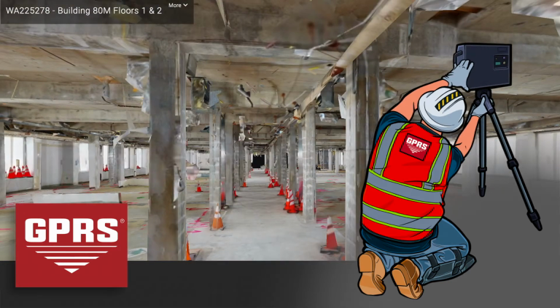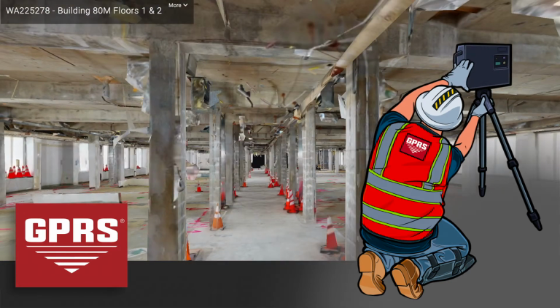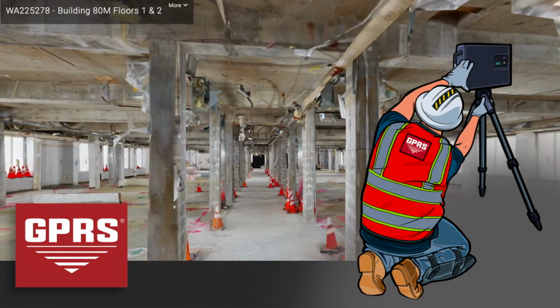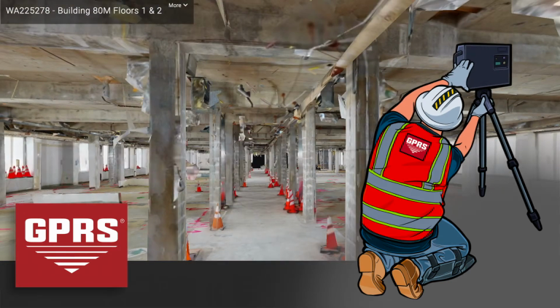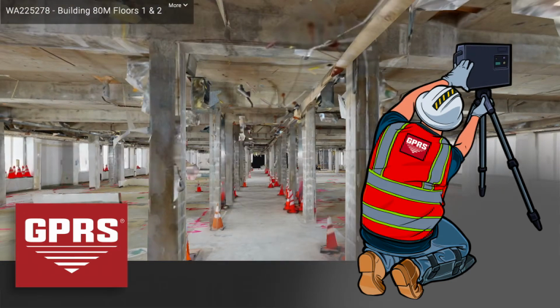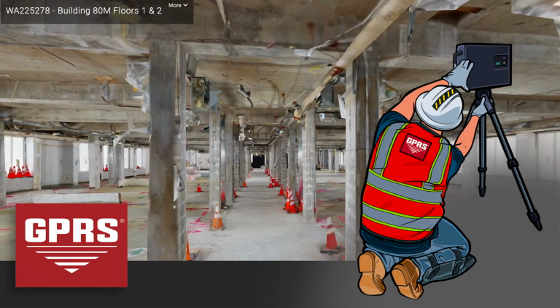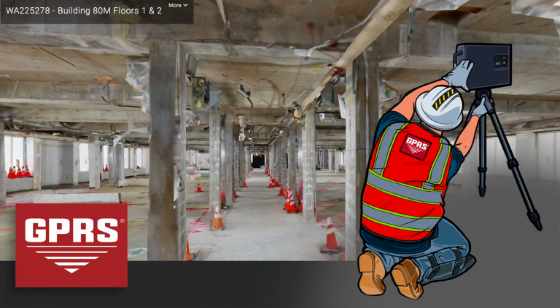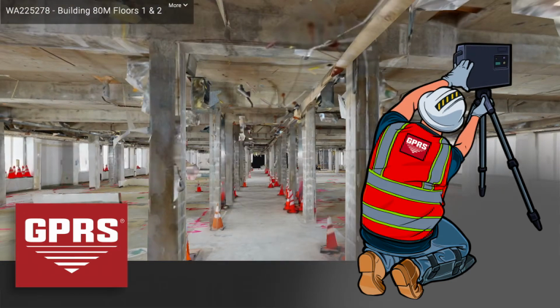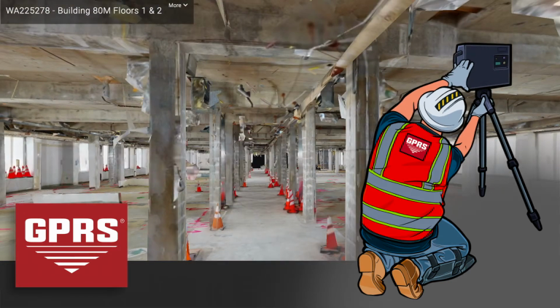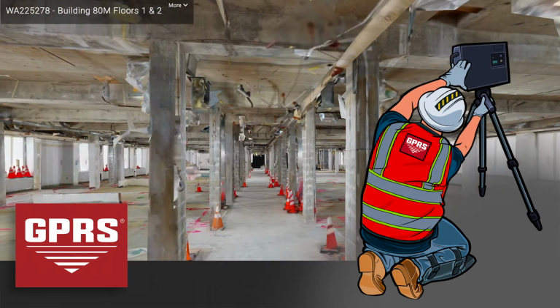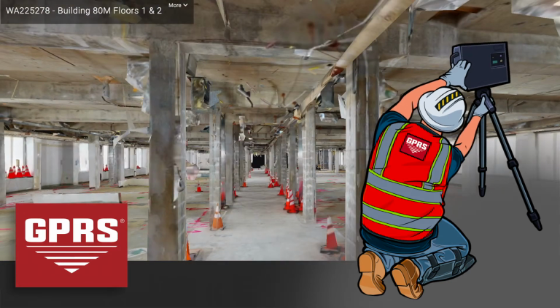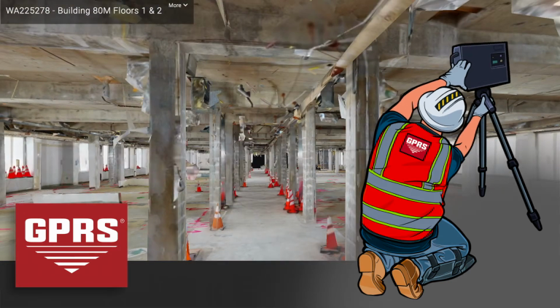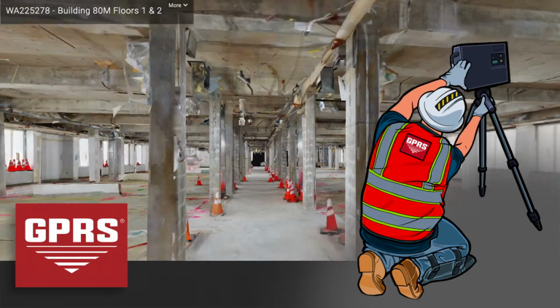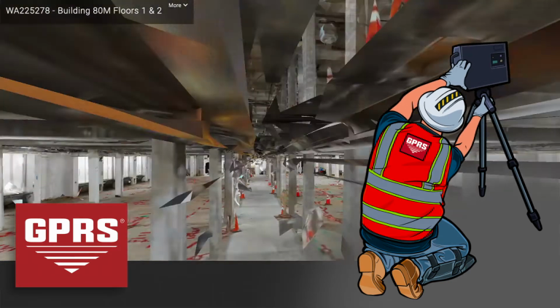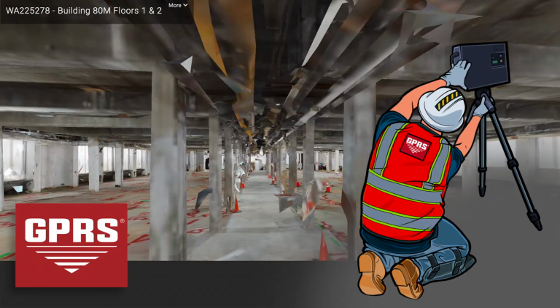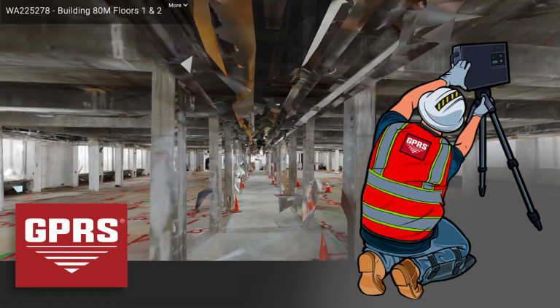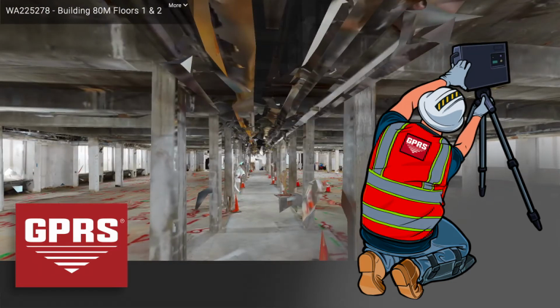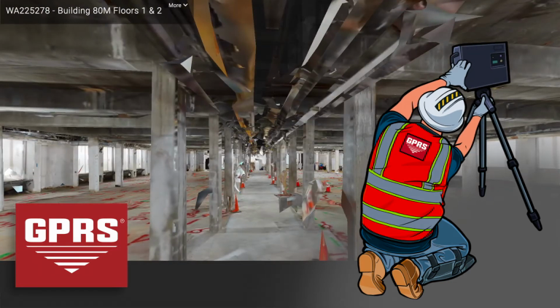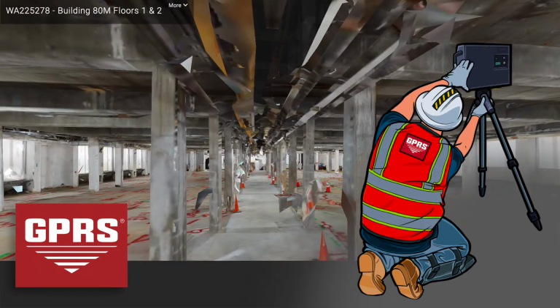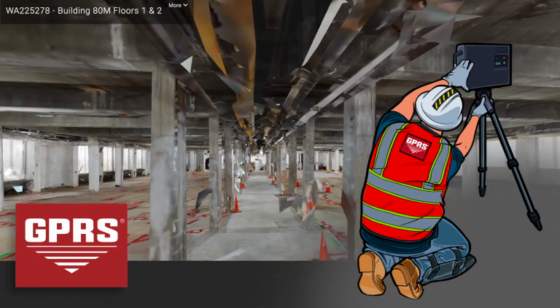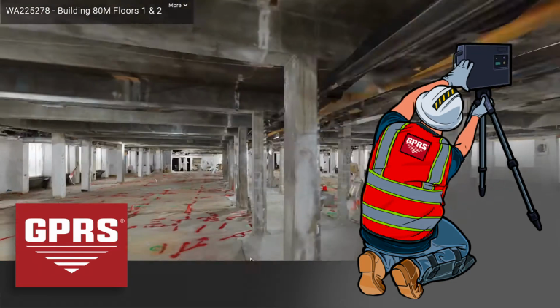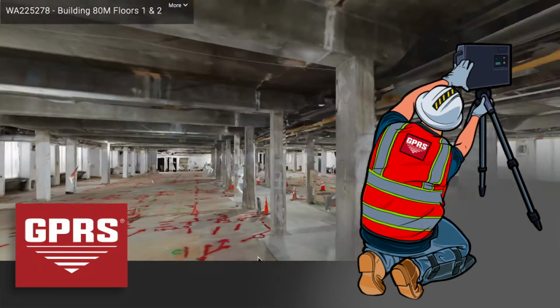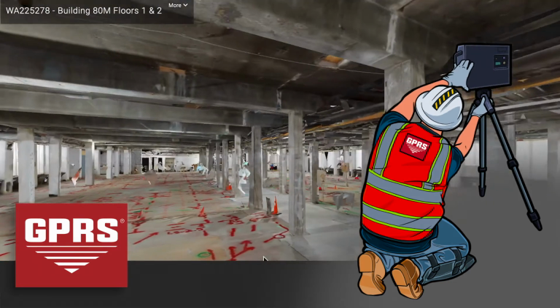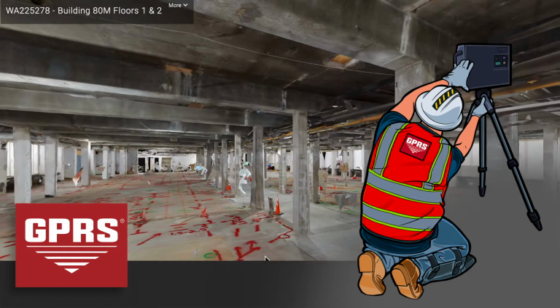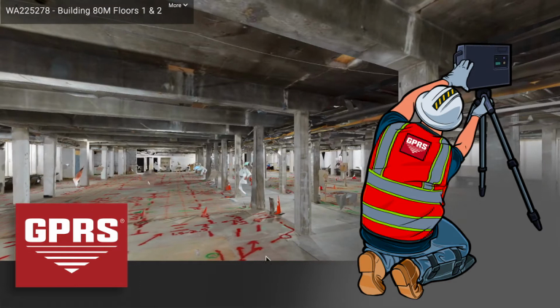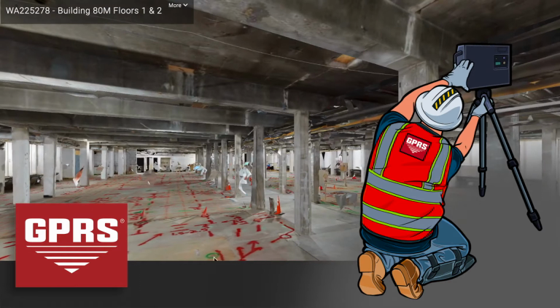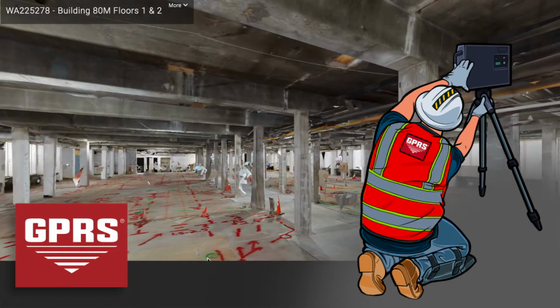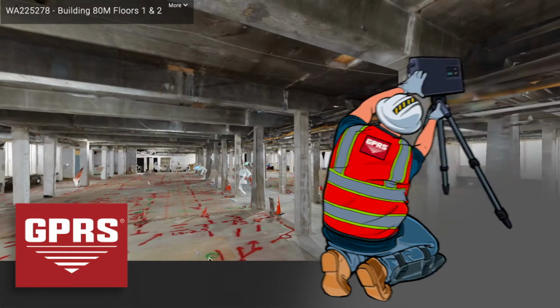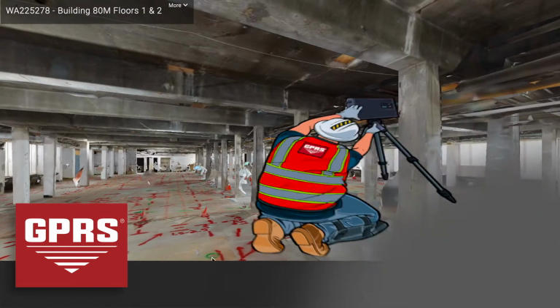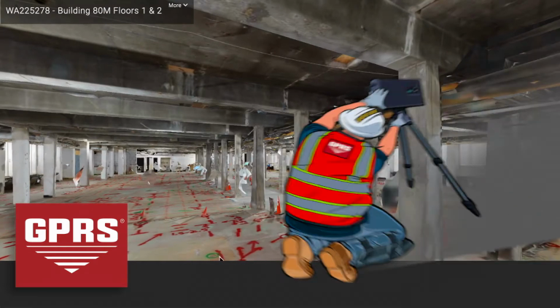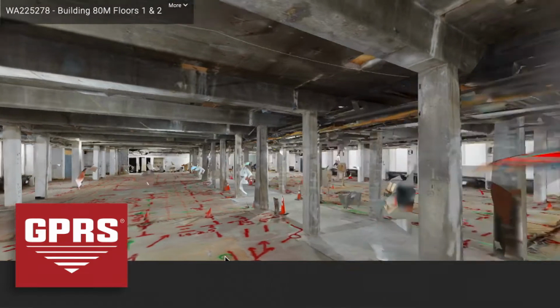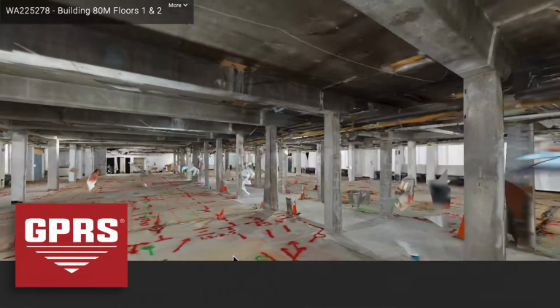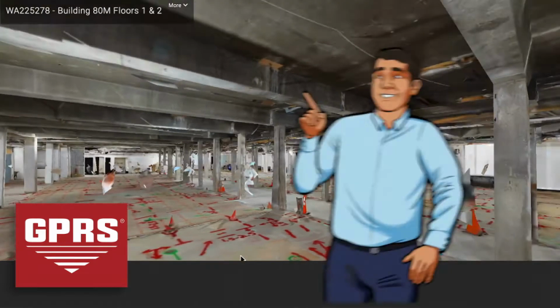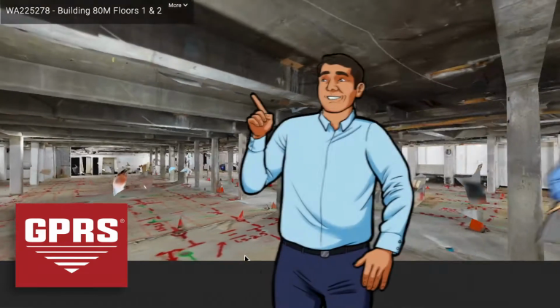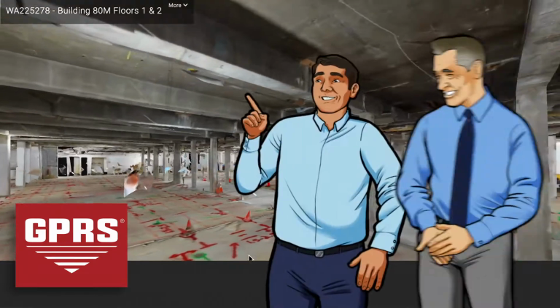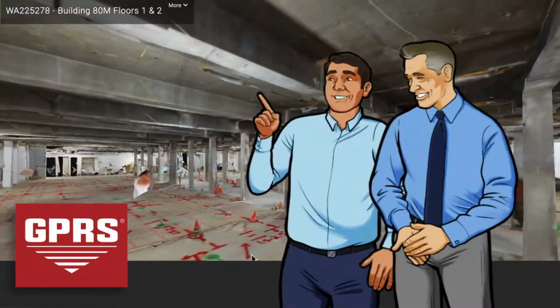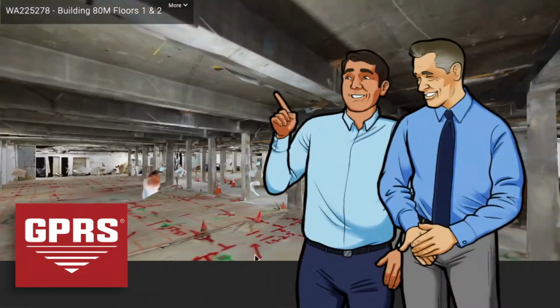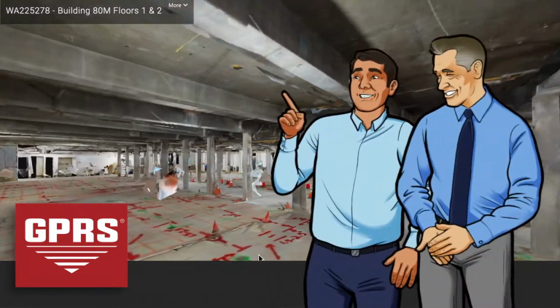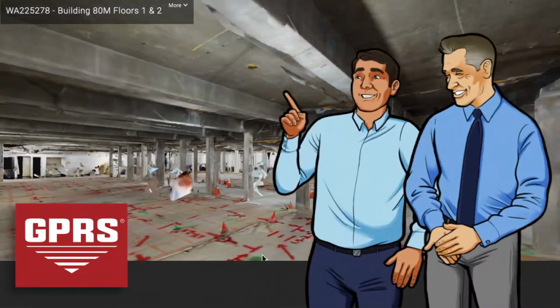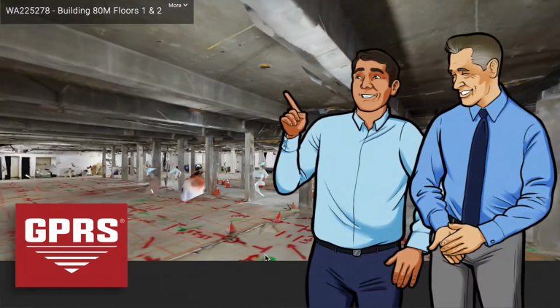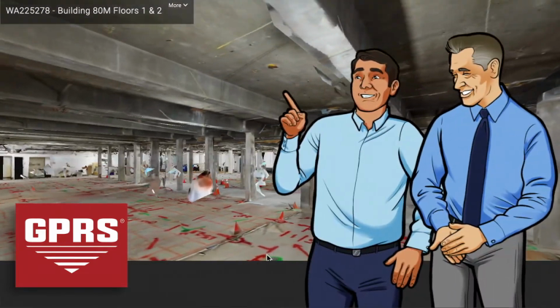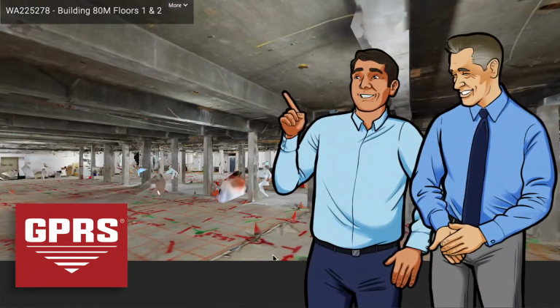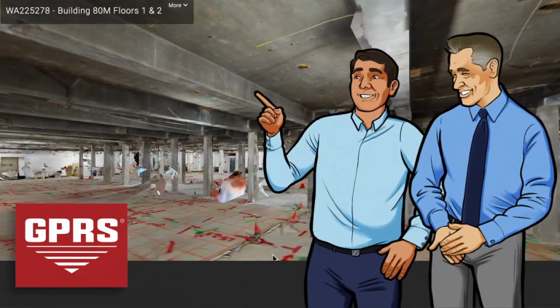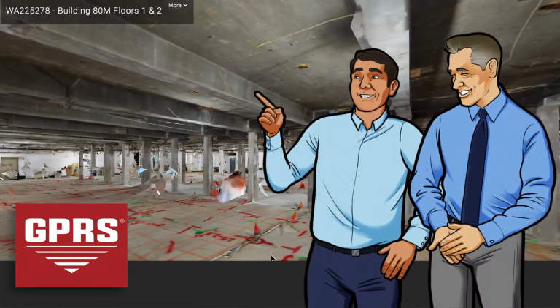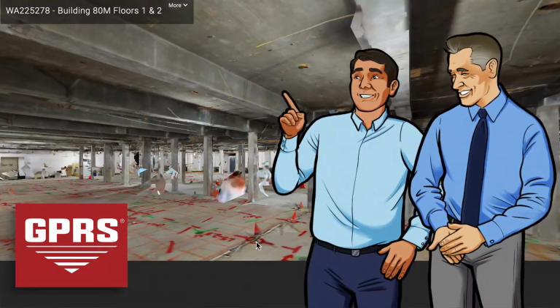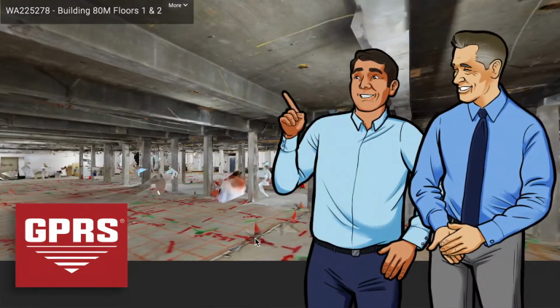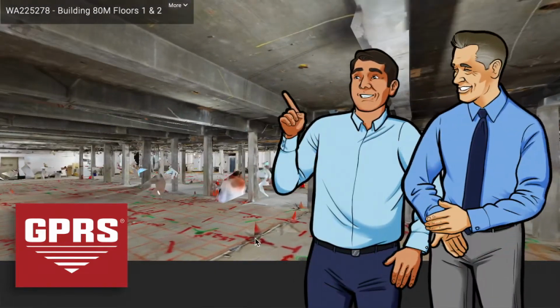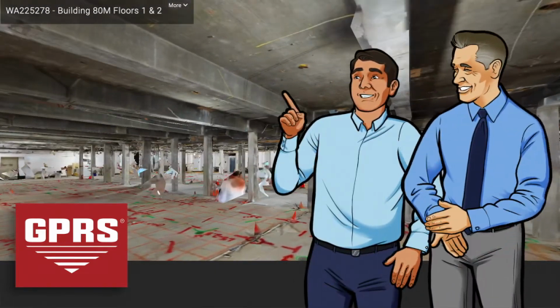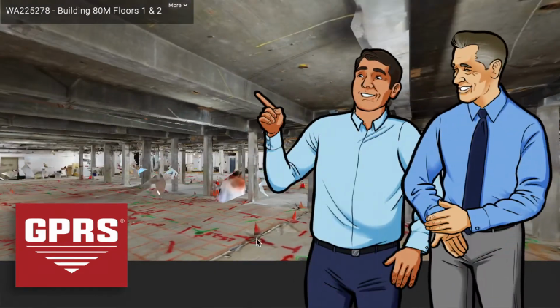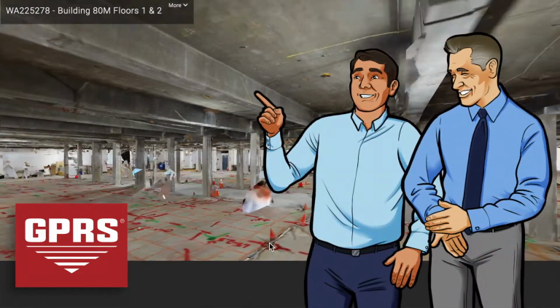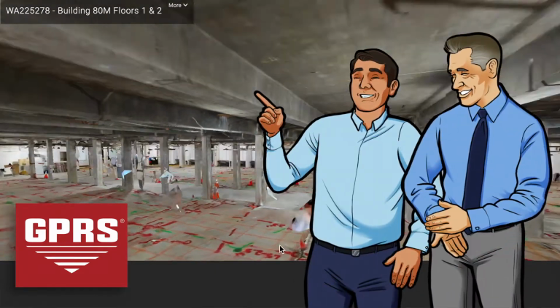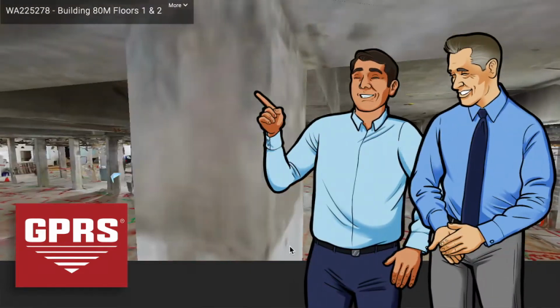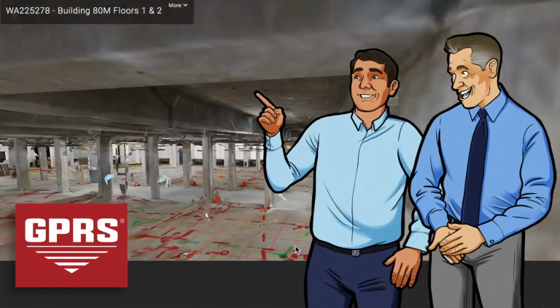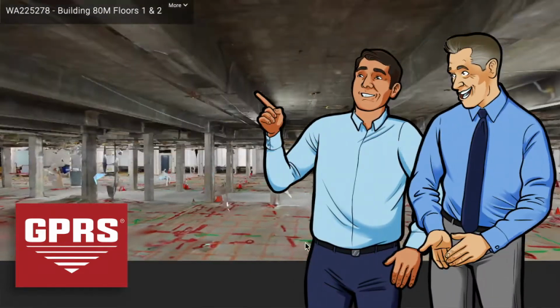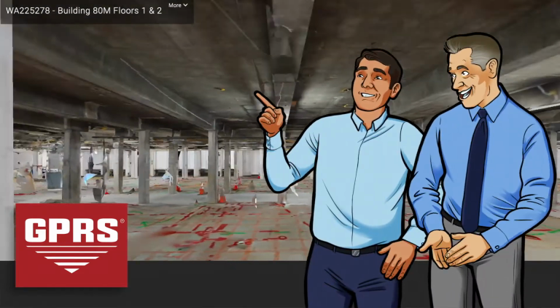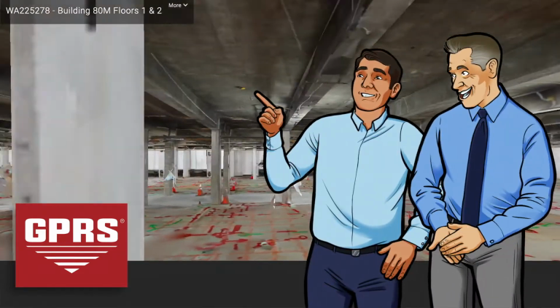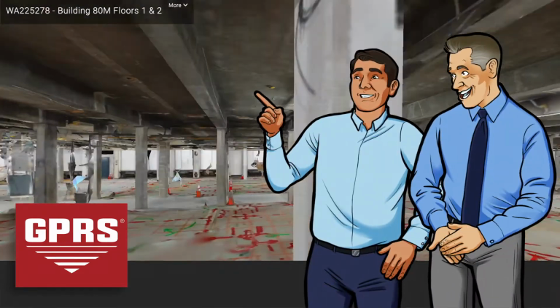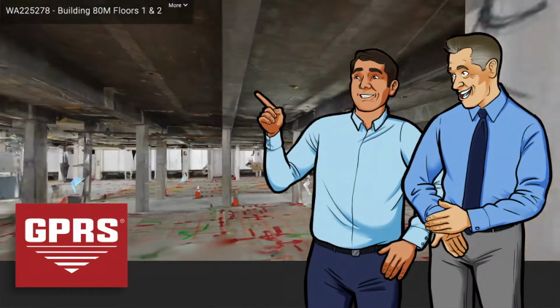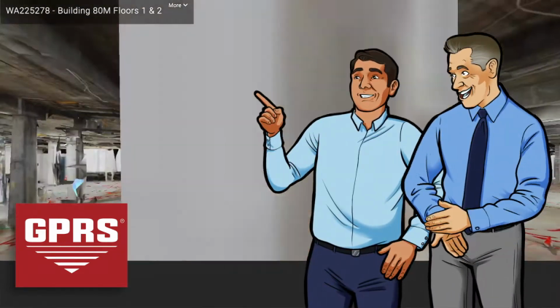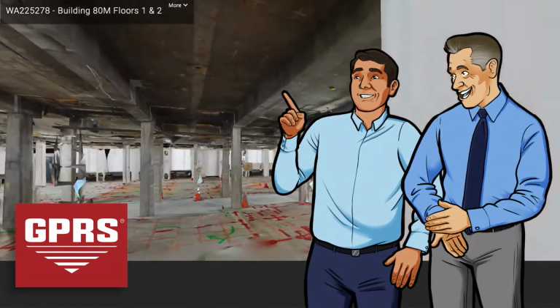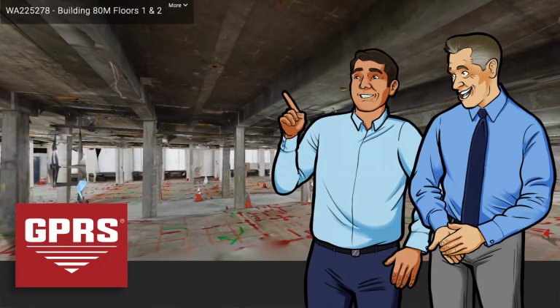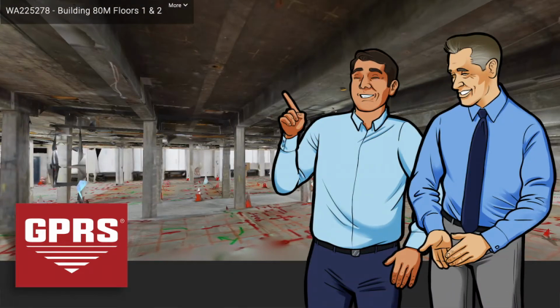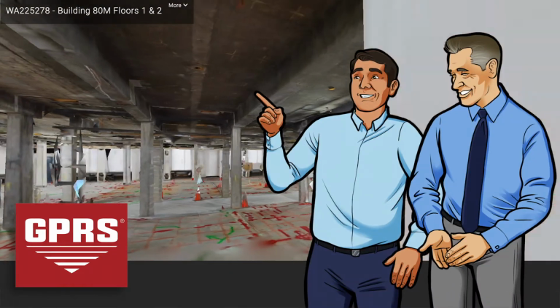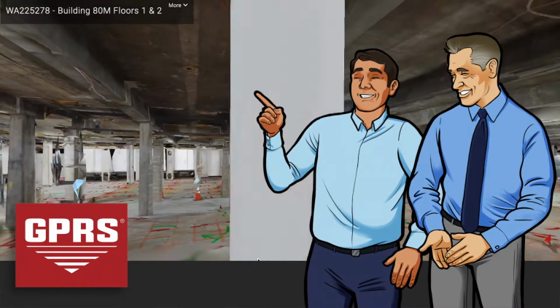Not at the job site? No problem! These 3D views will allow your team to tour the site almost as if you were there yourself.